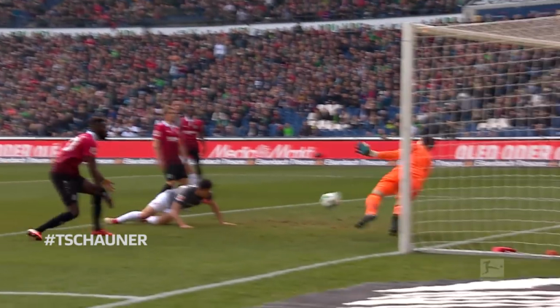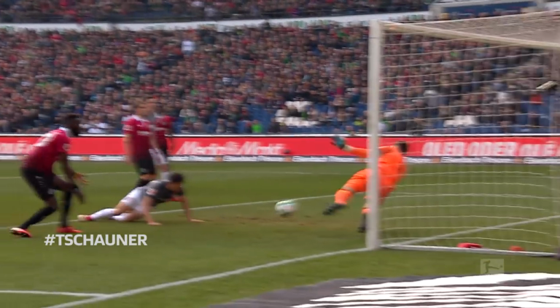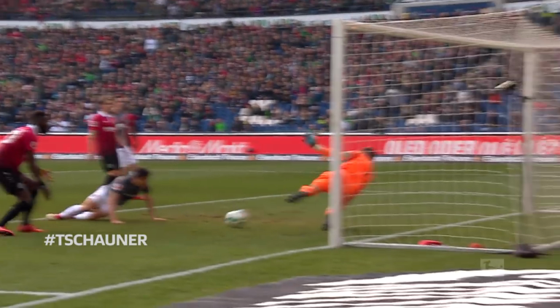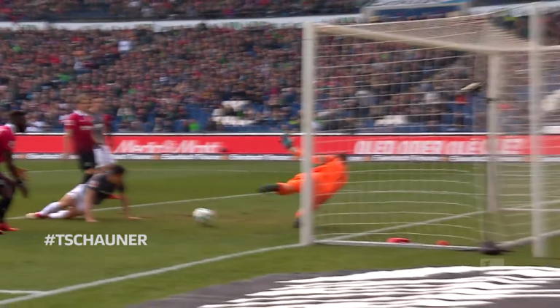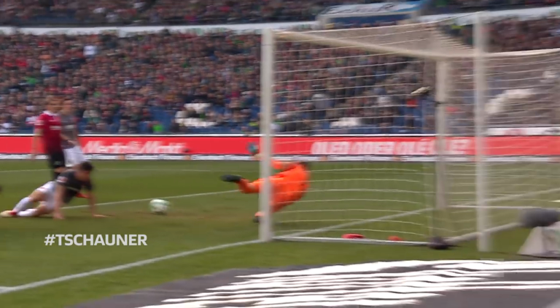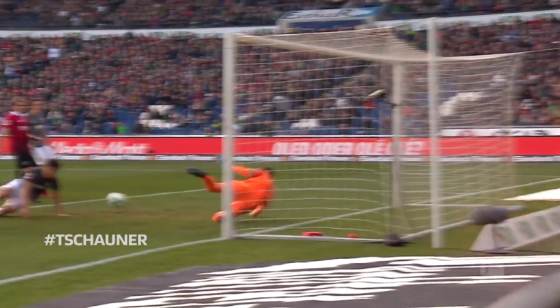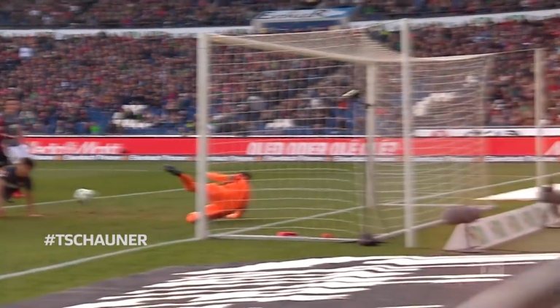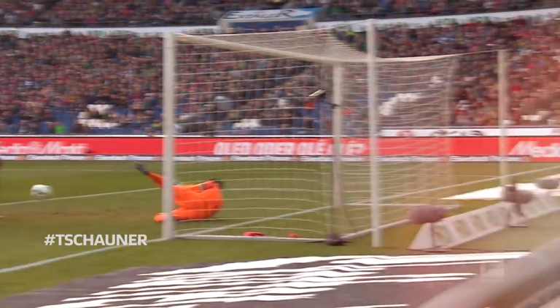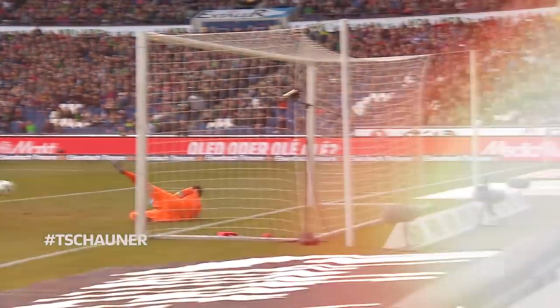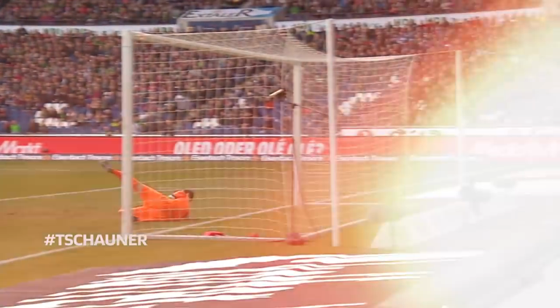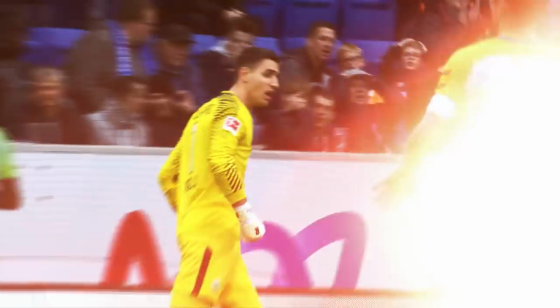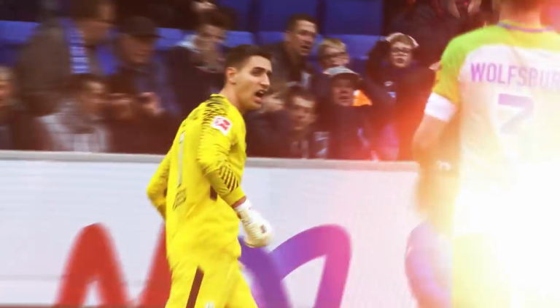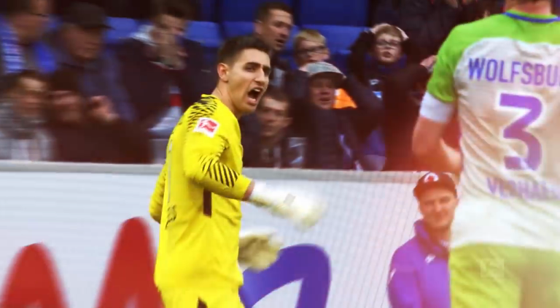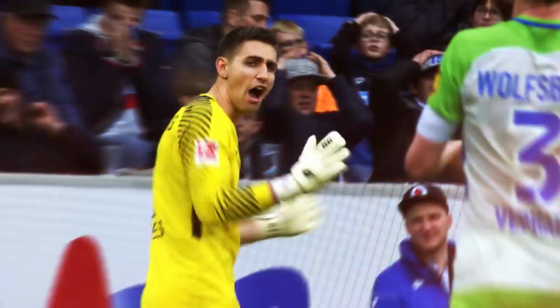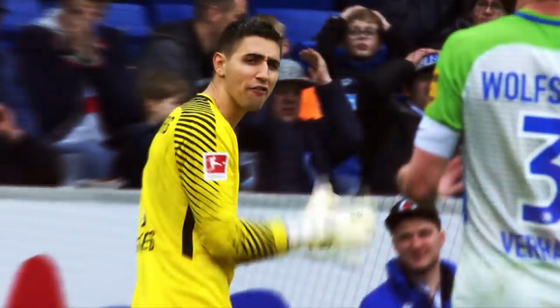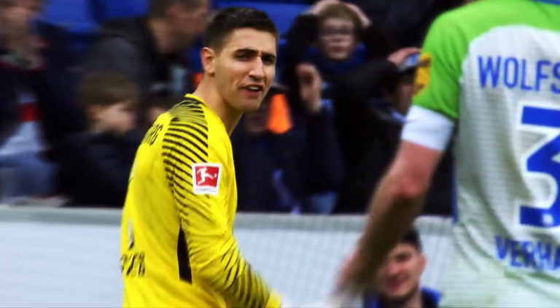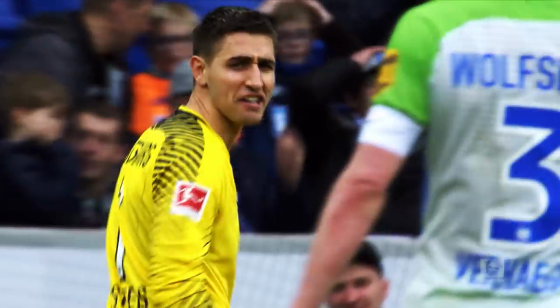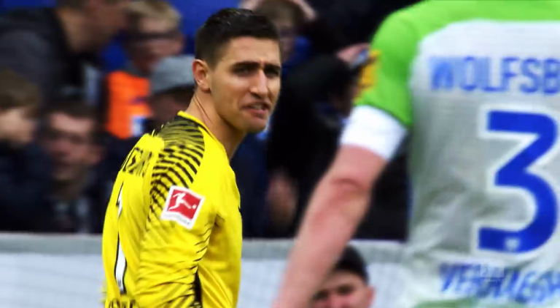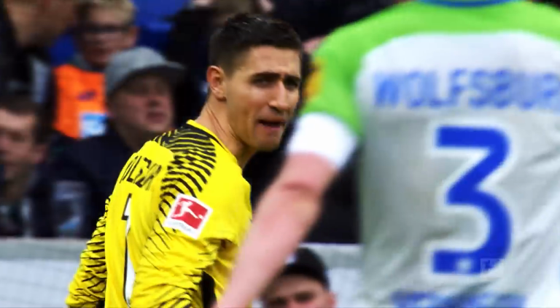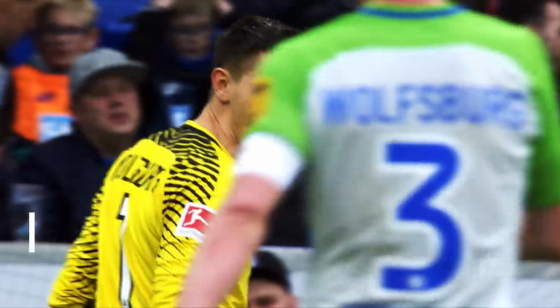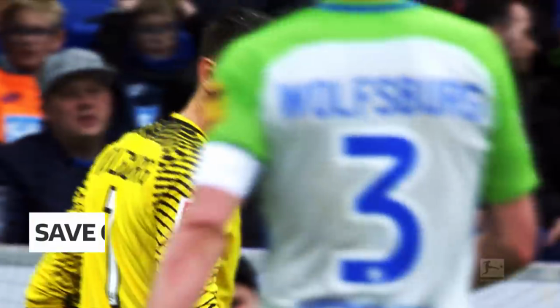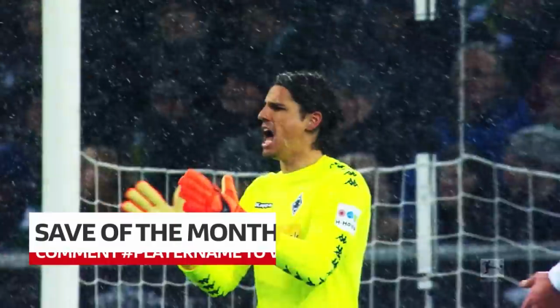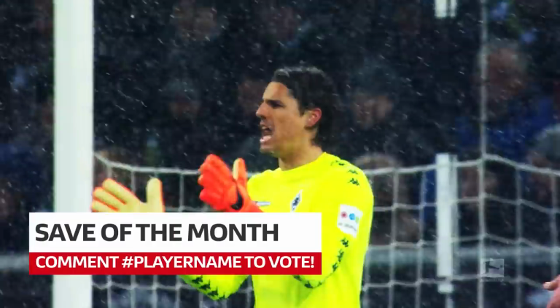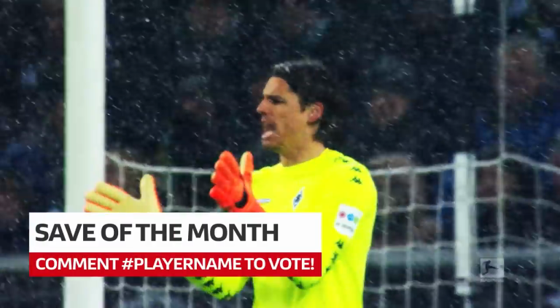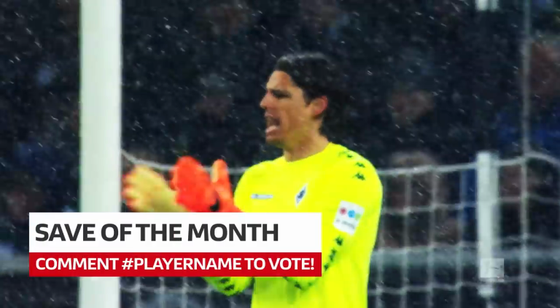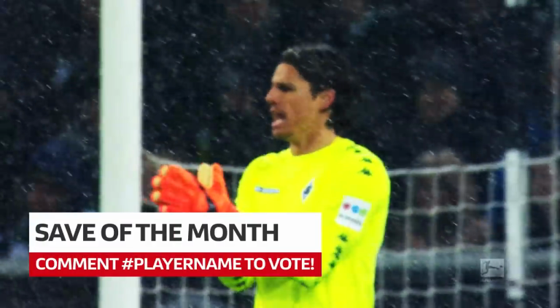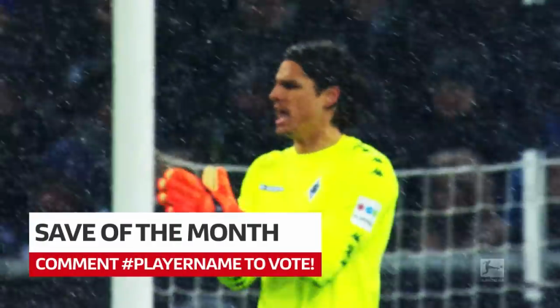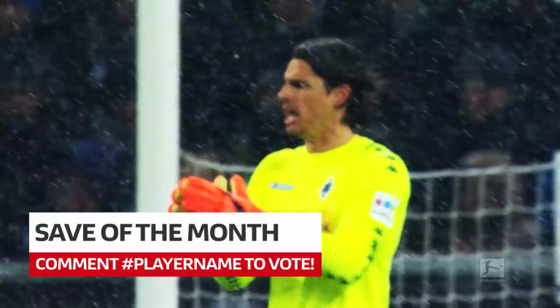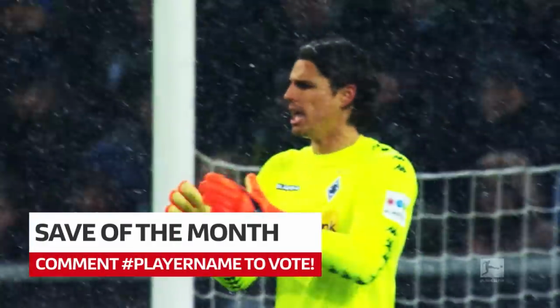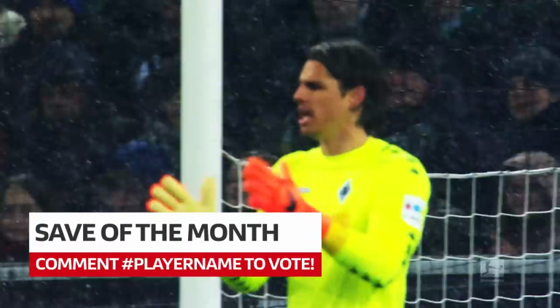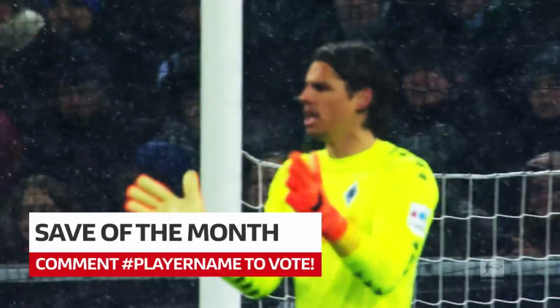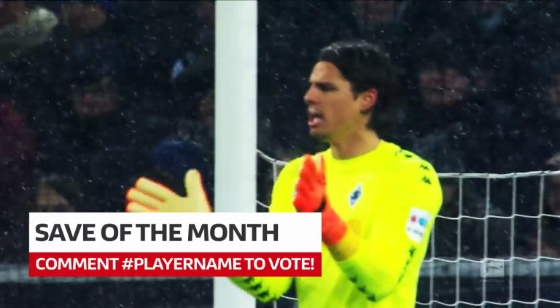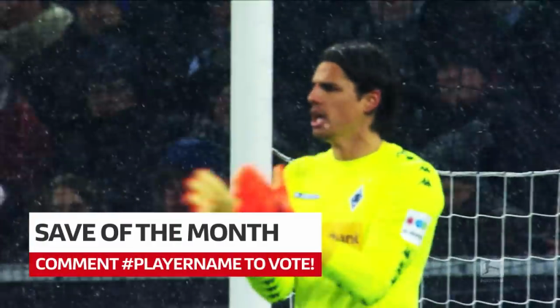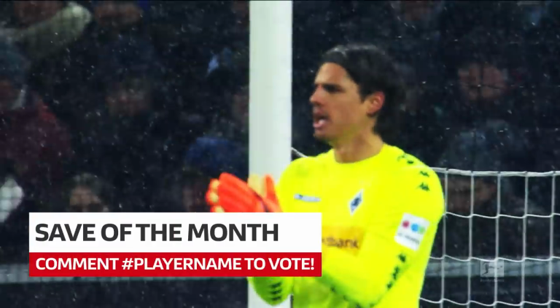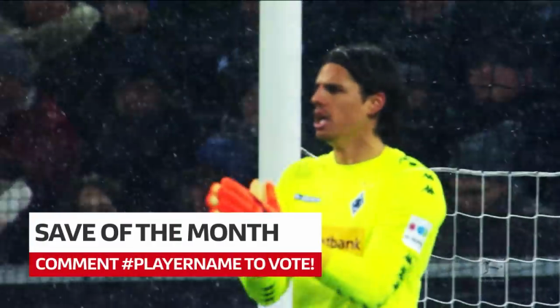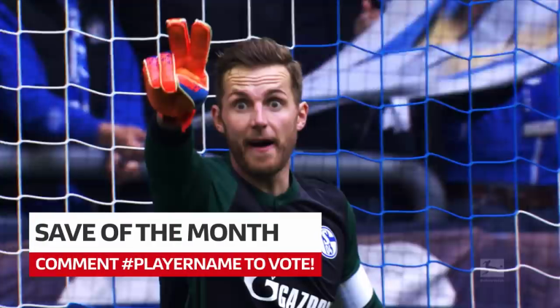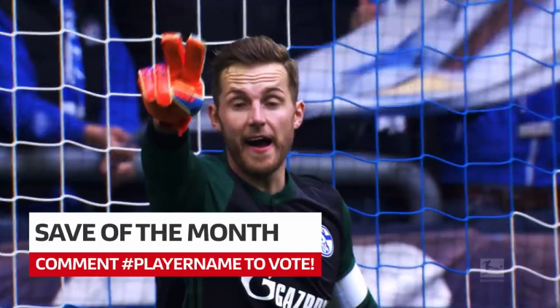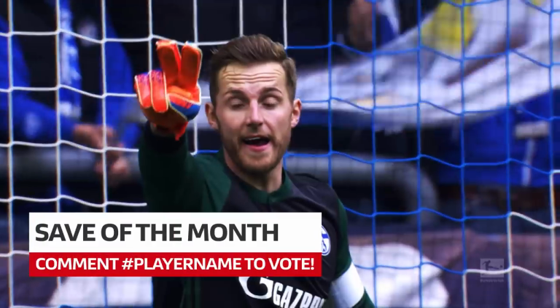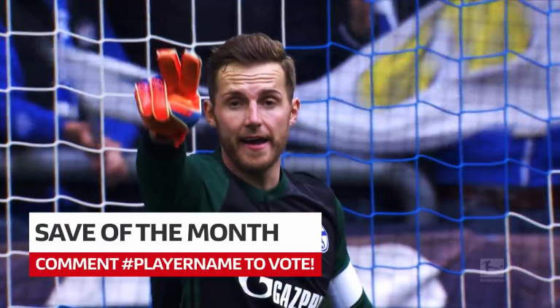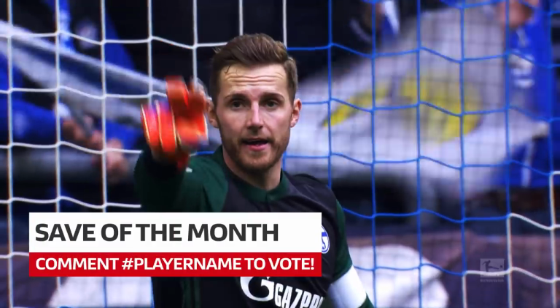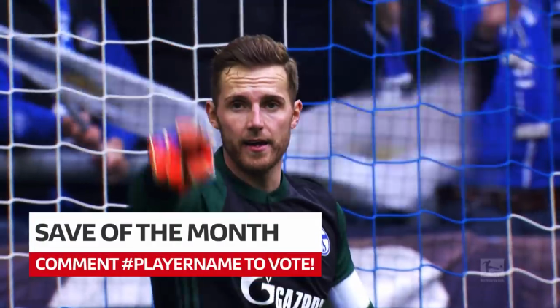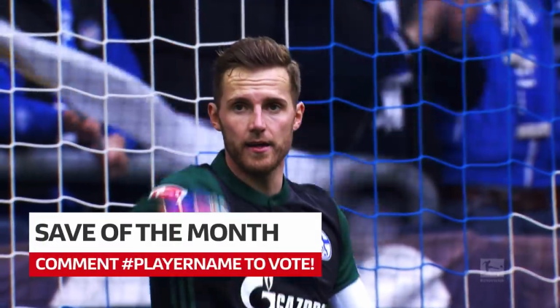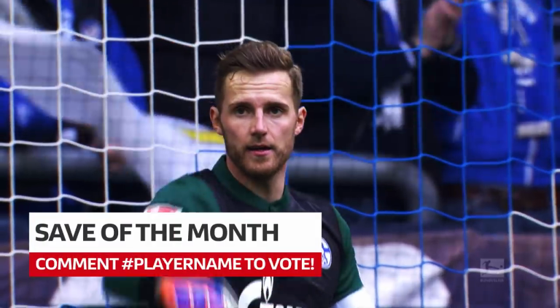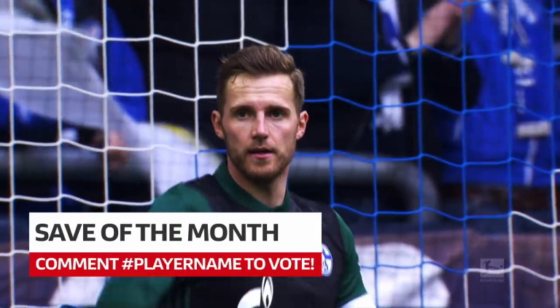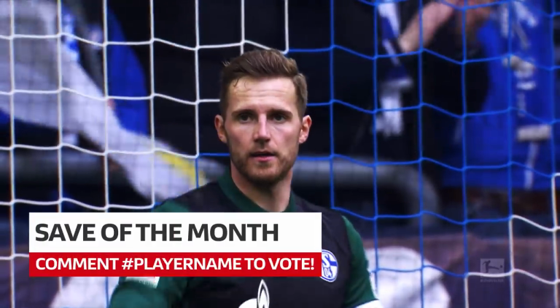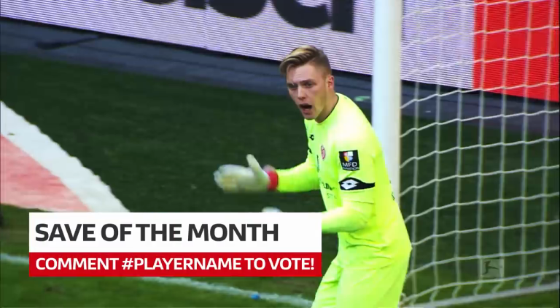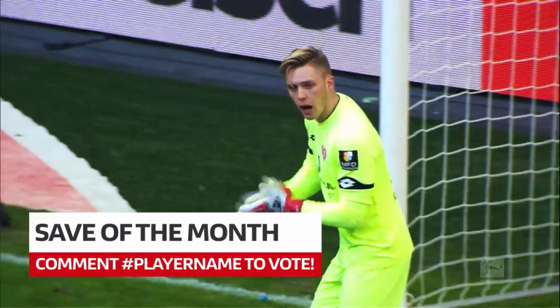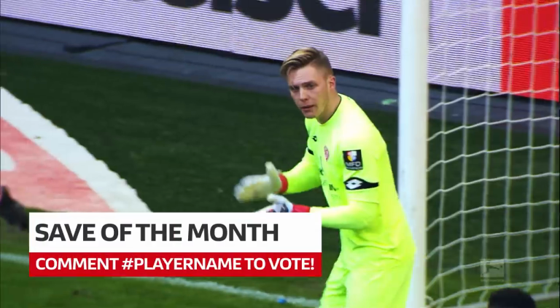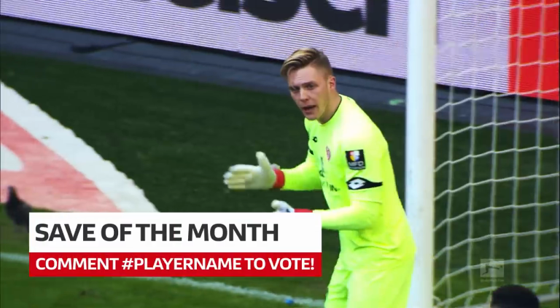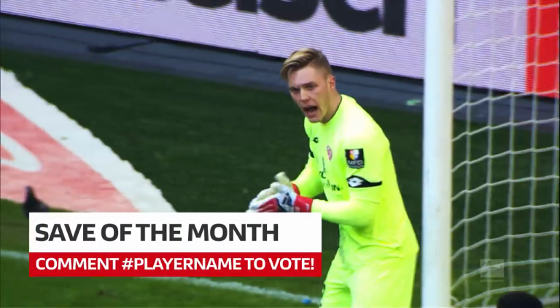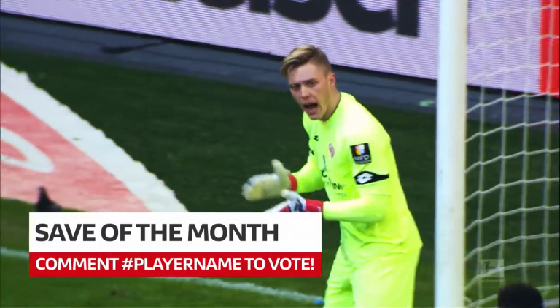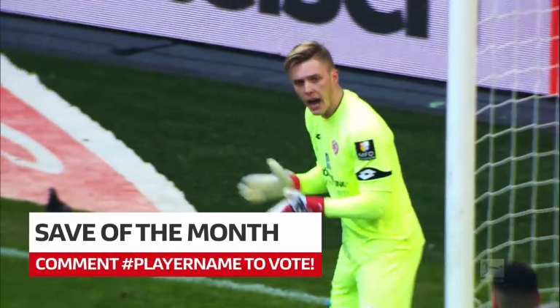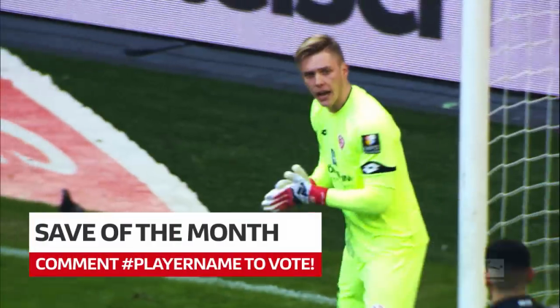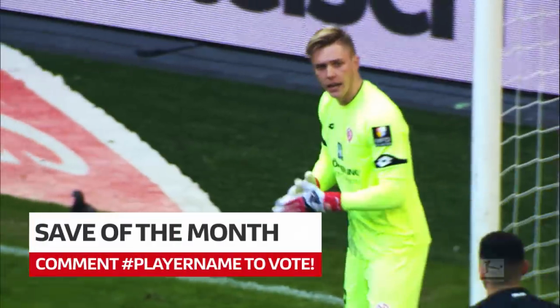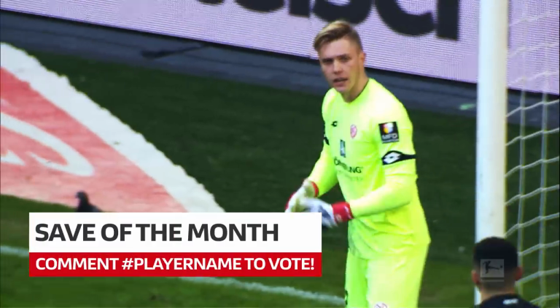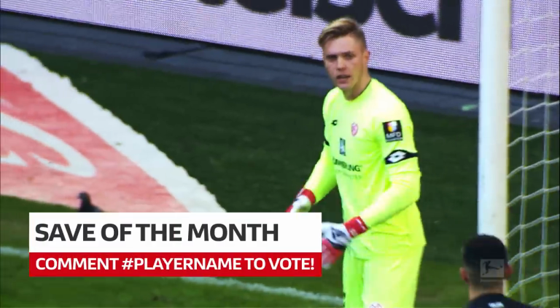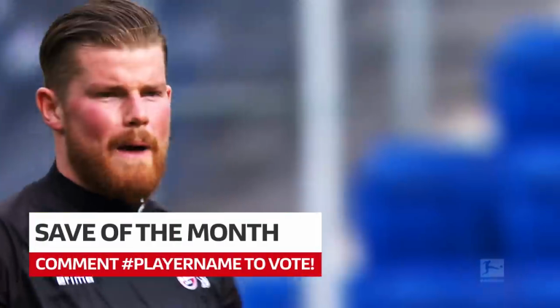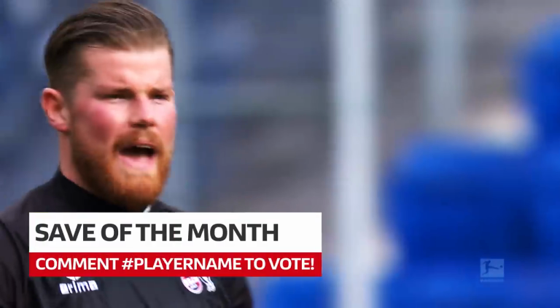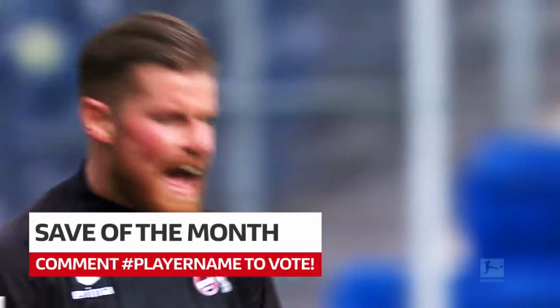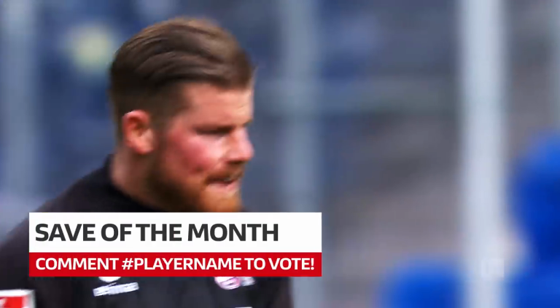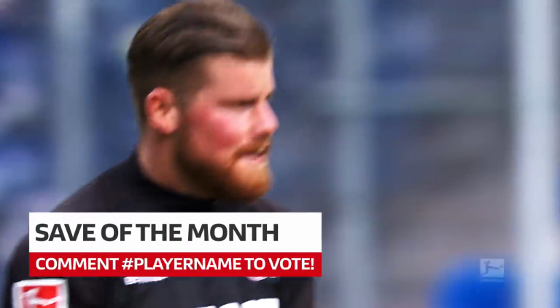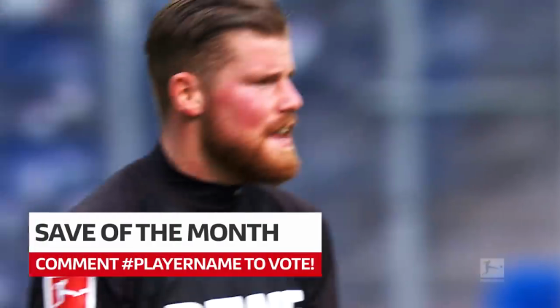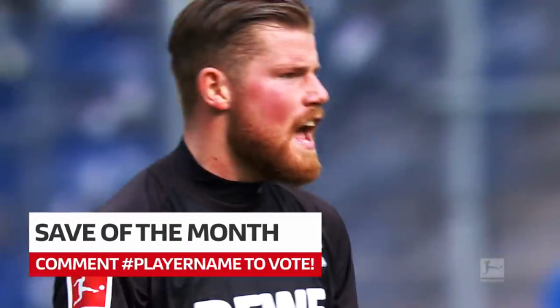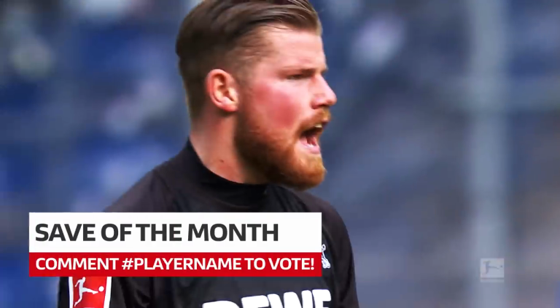Those are the contenders then. Vote for your favourite save by hashtagging the goalkeeper's name in the comments.